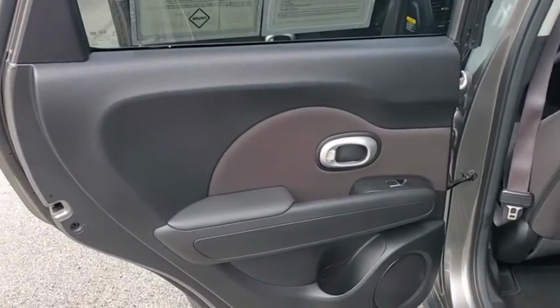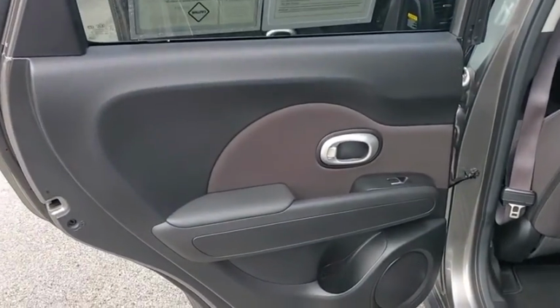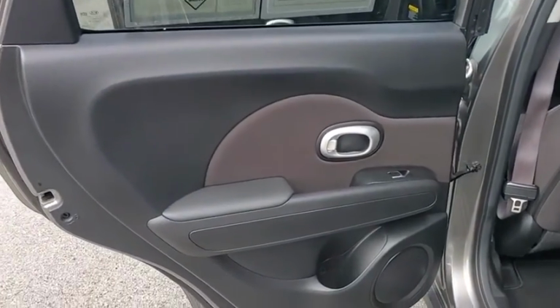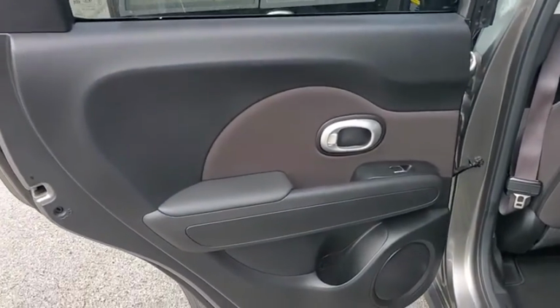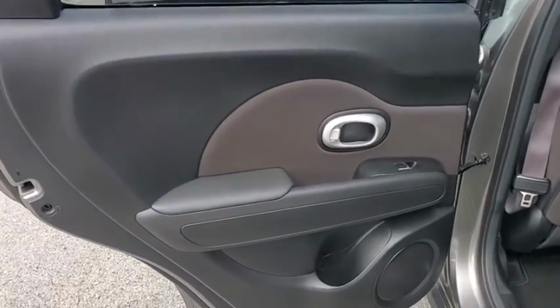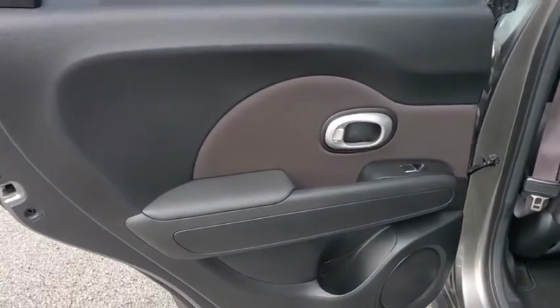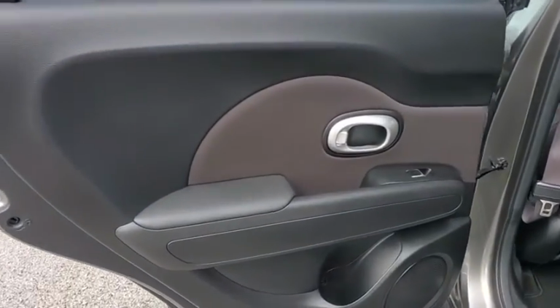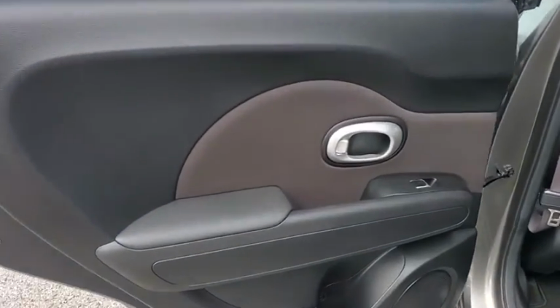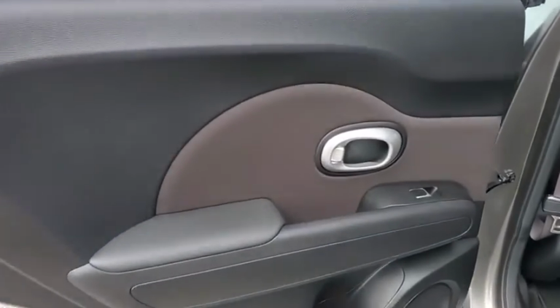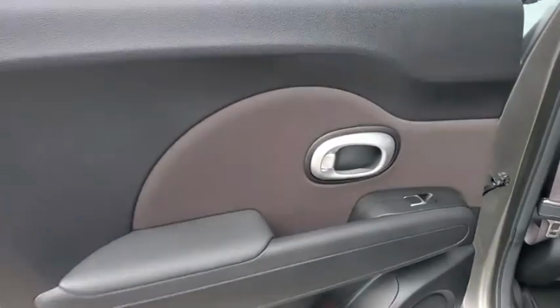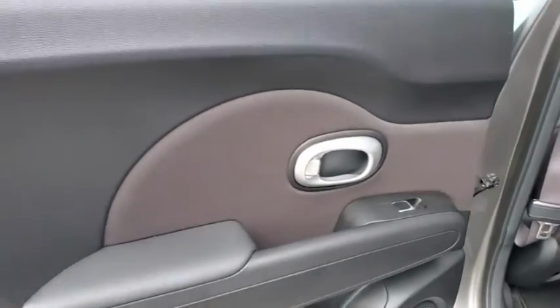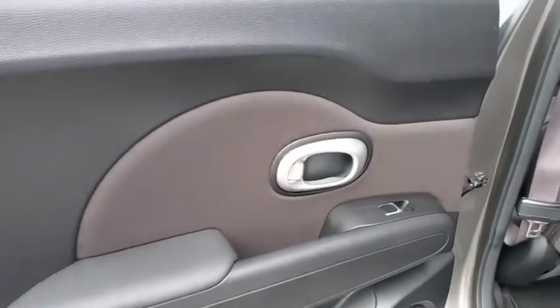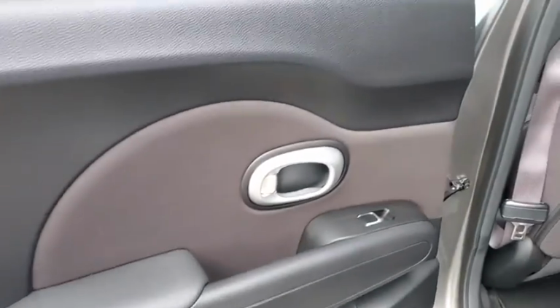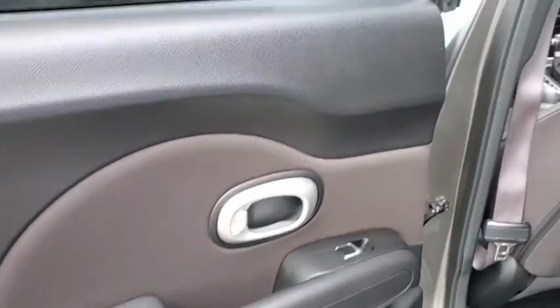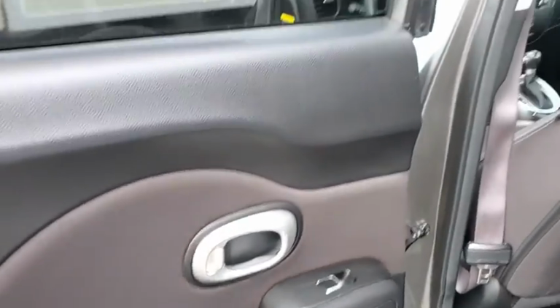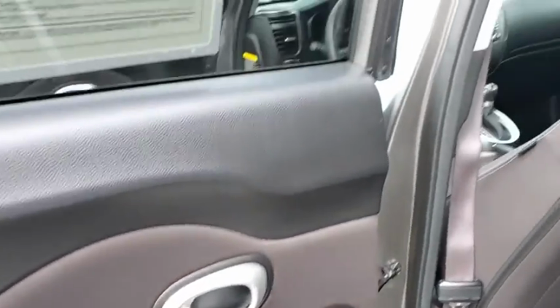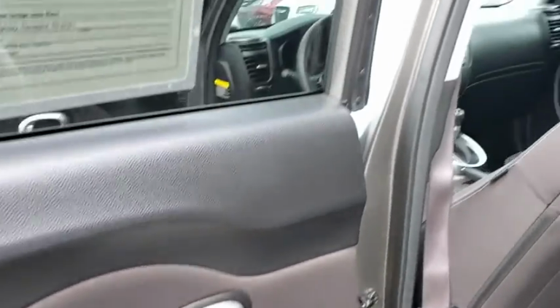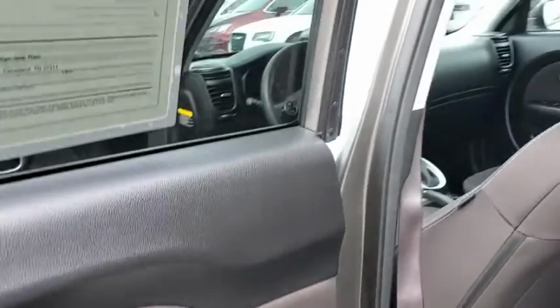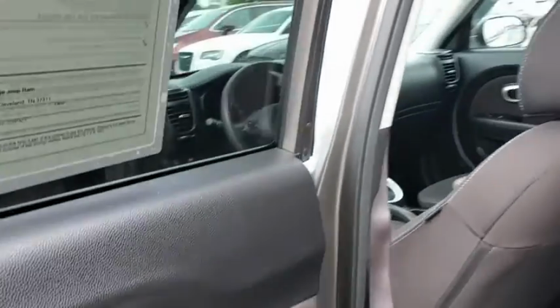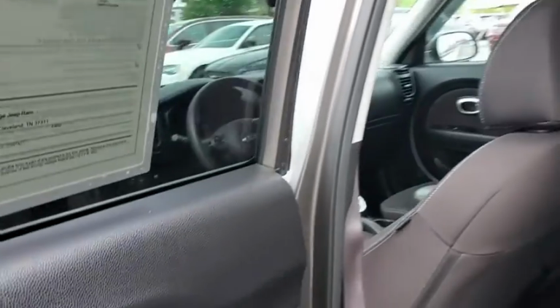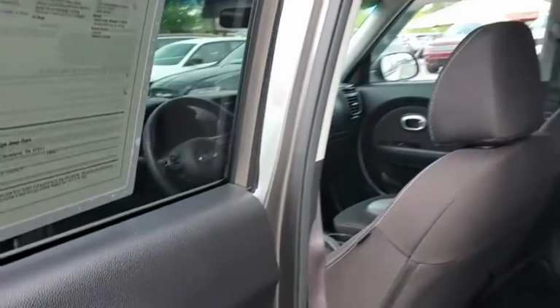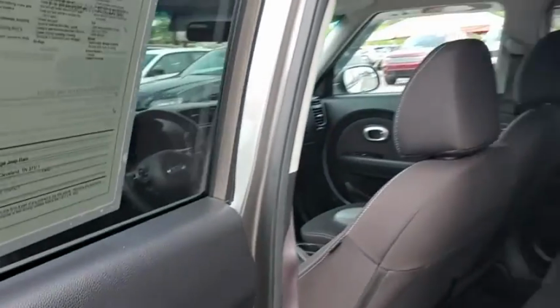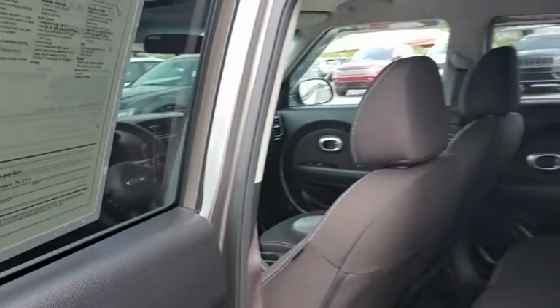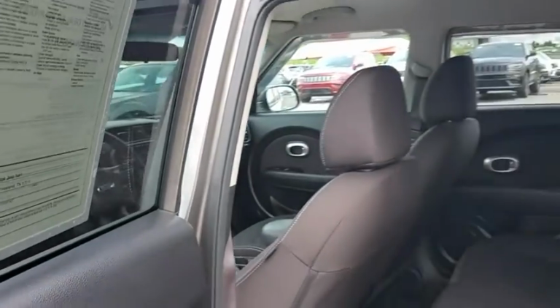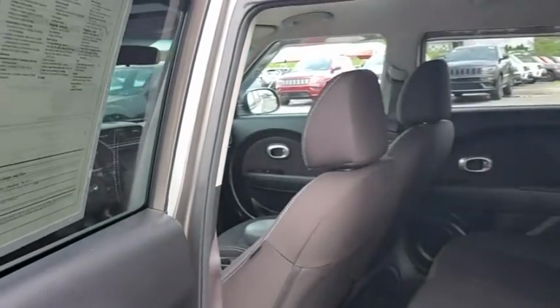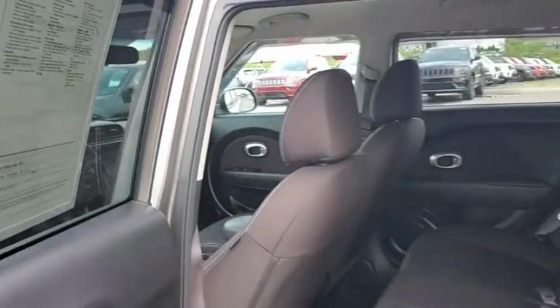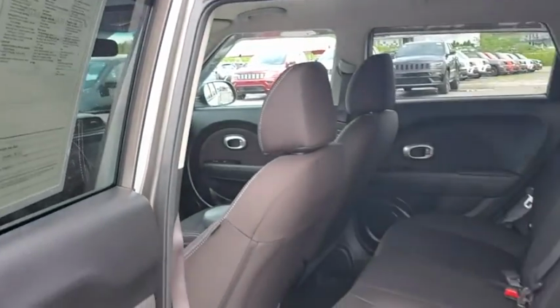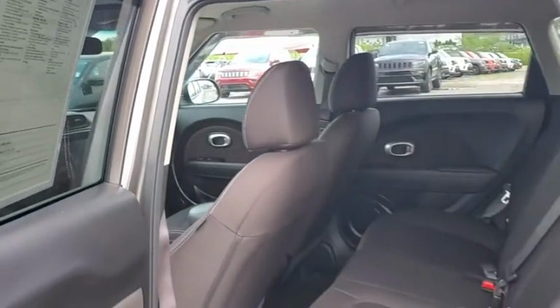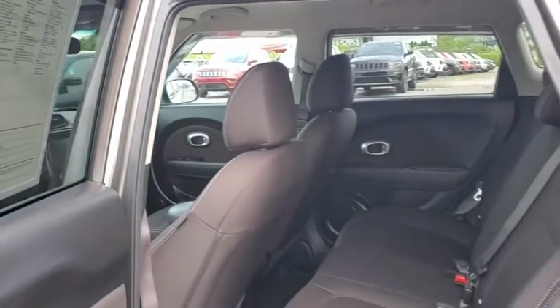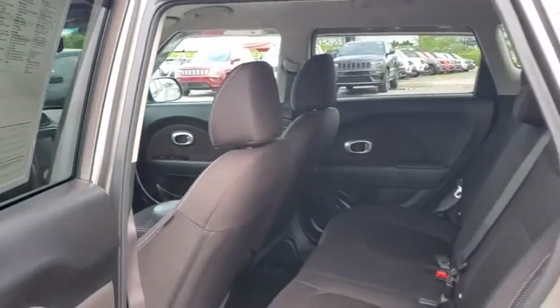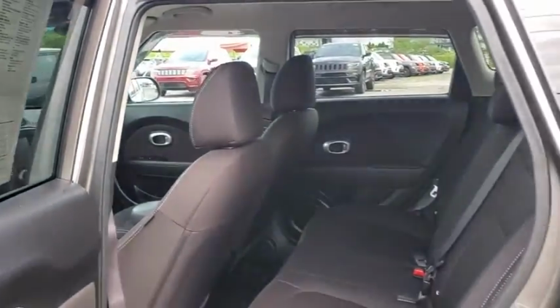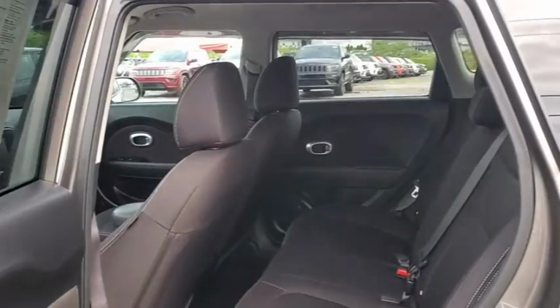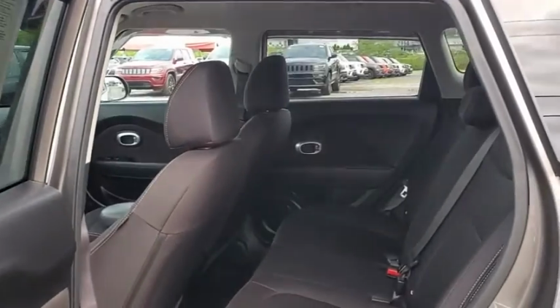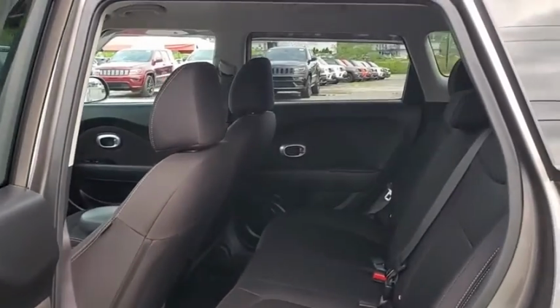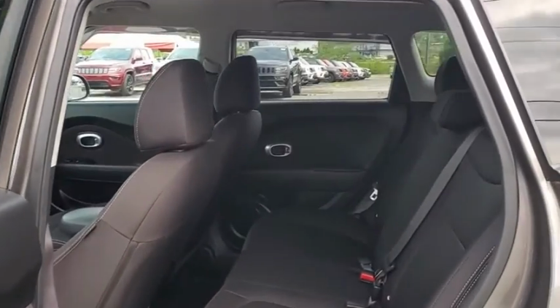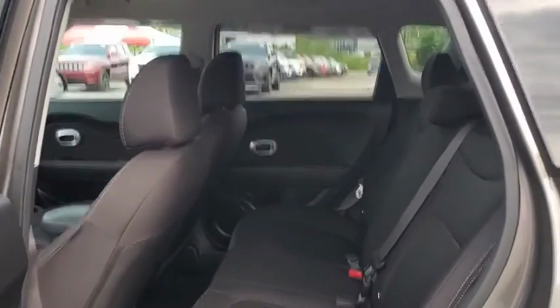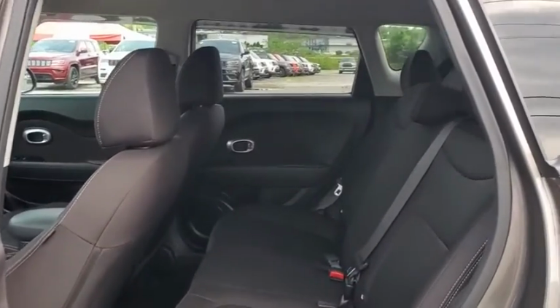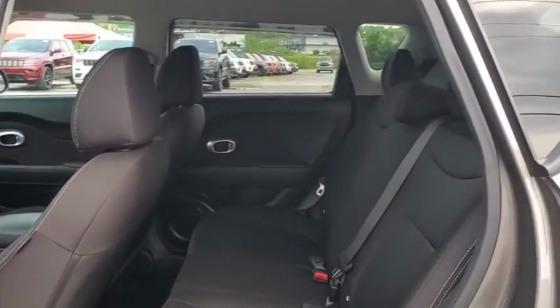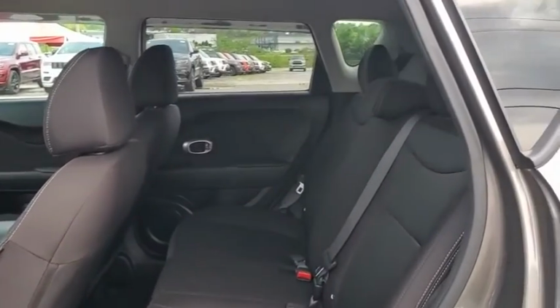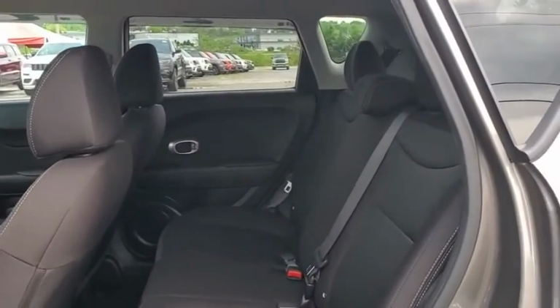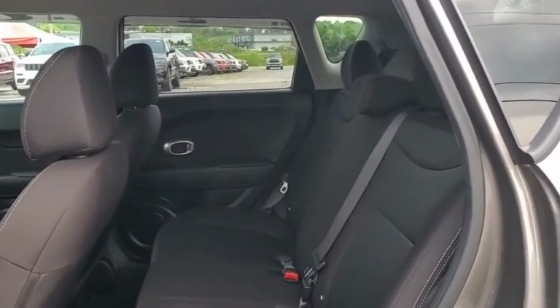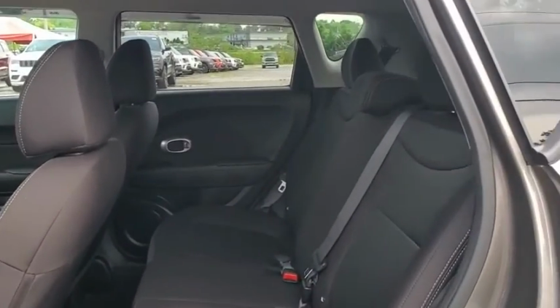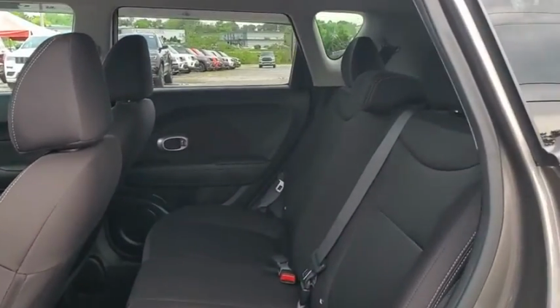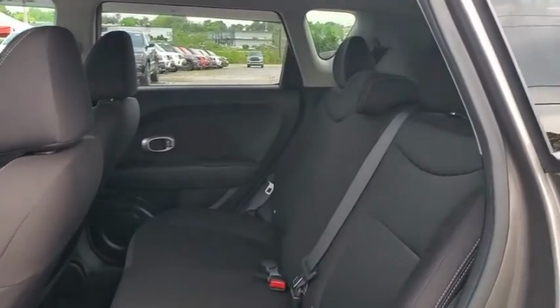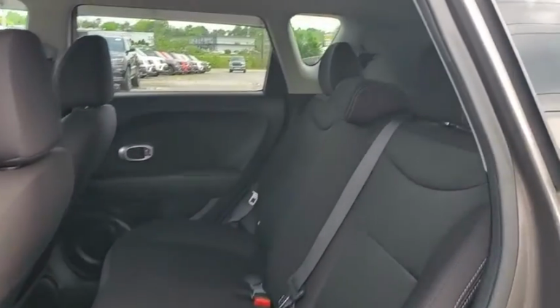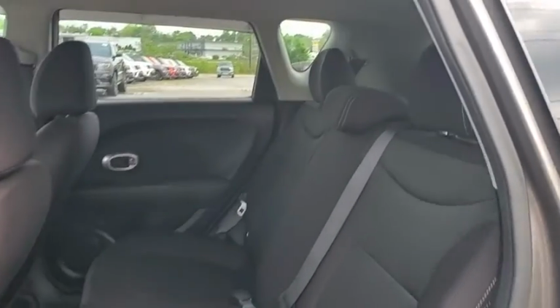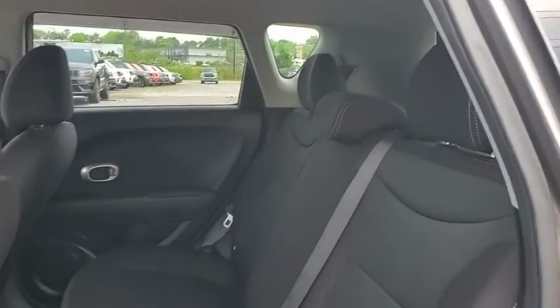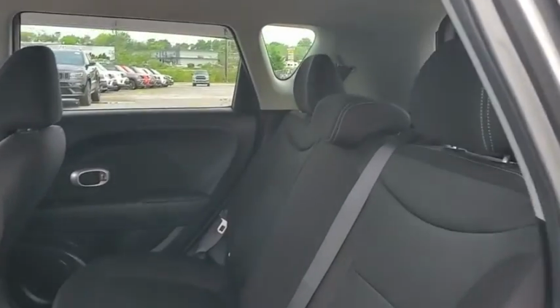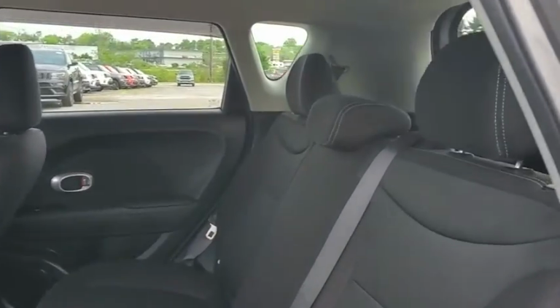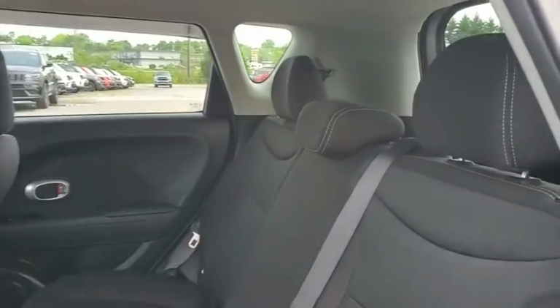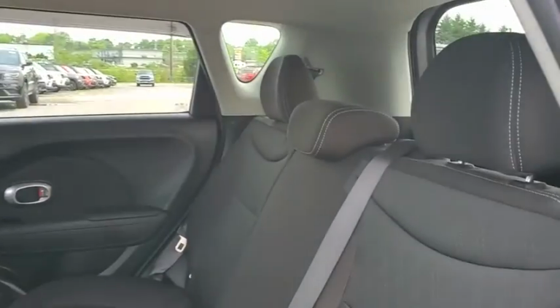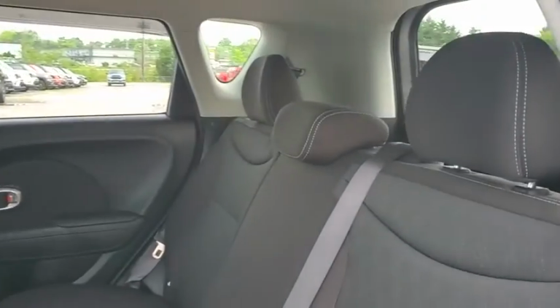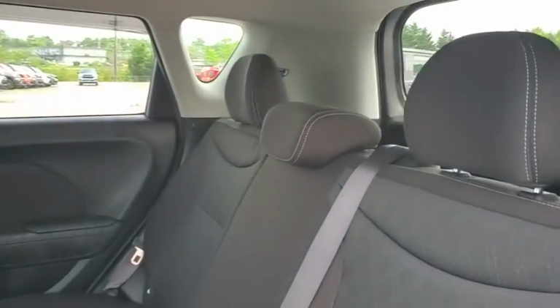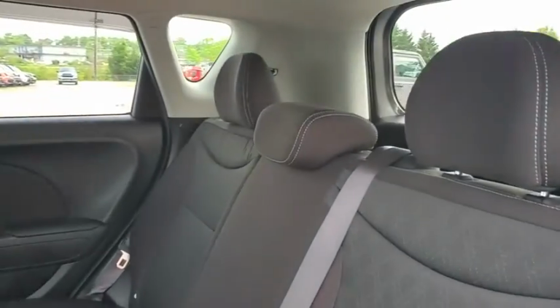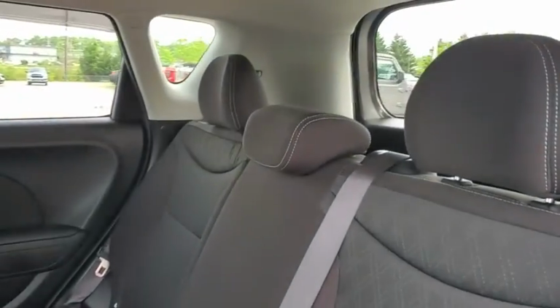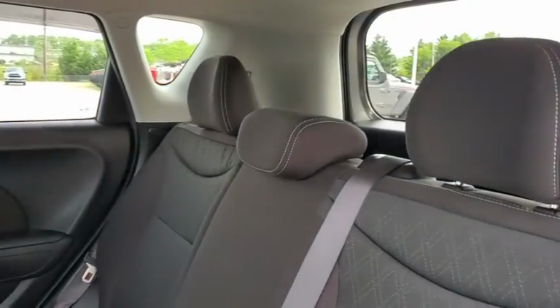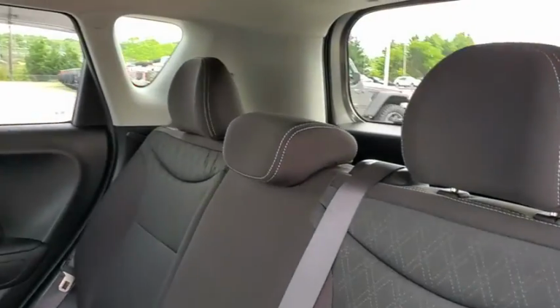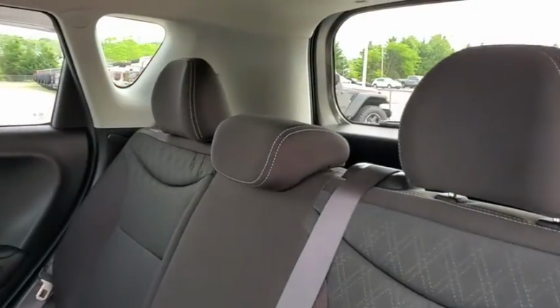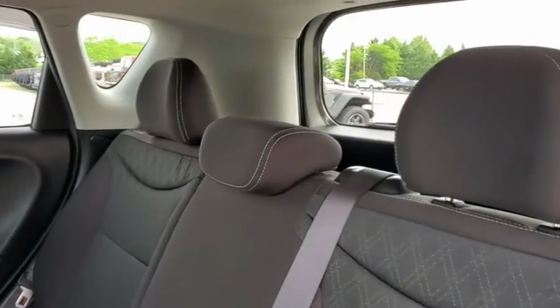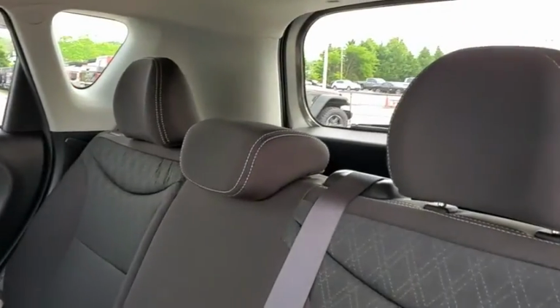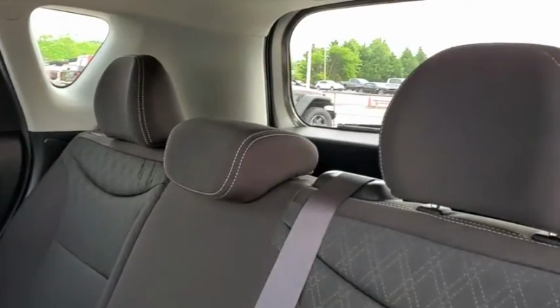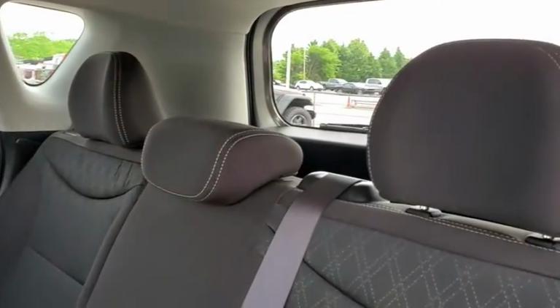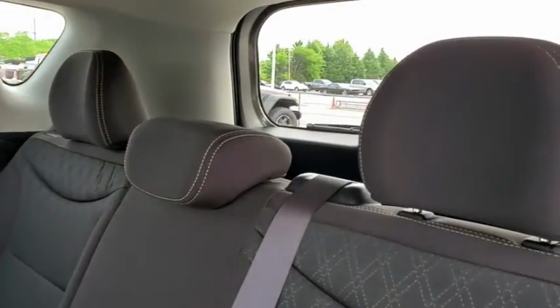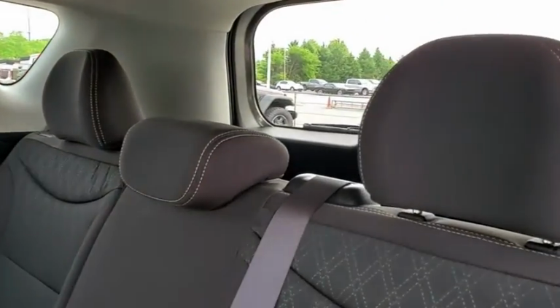Rear window defroster, panic alarm, remote keyless entry, cargo net, brake assist, tachometer, overhead console.